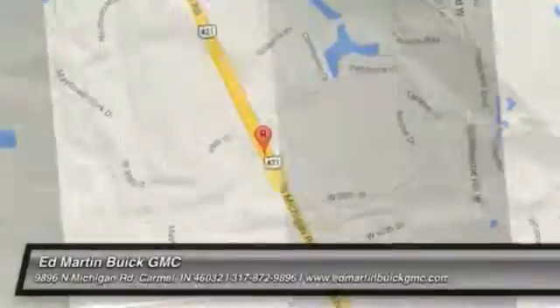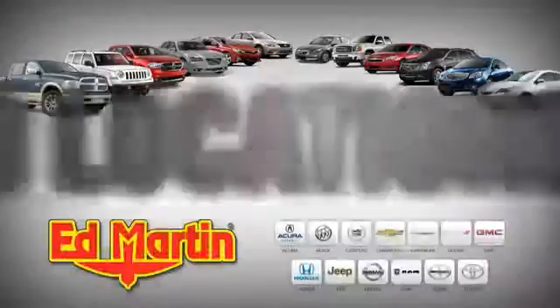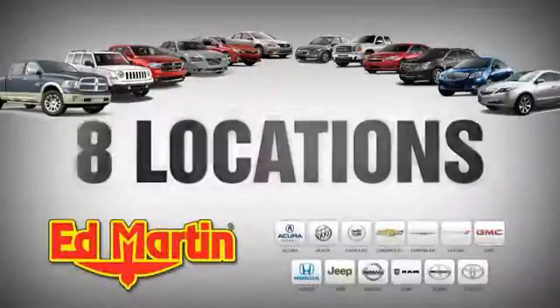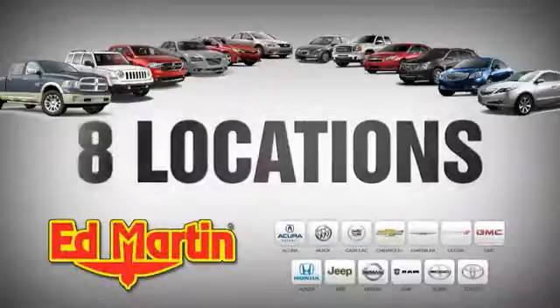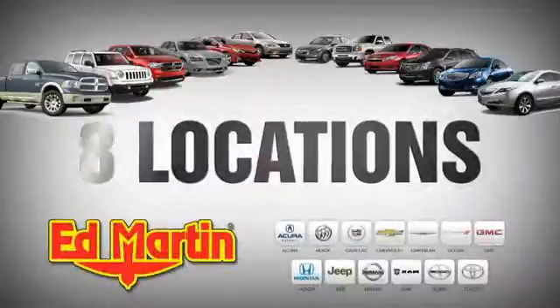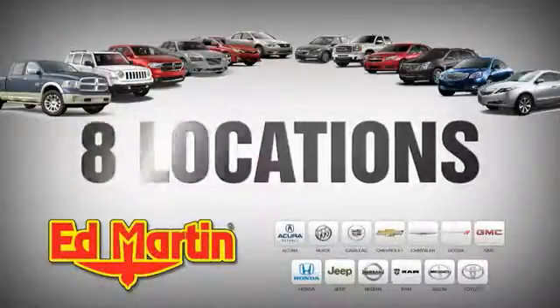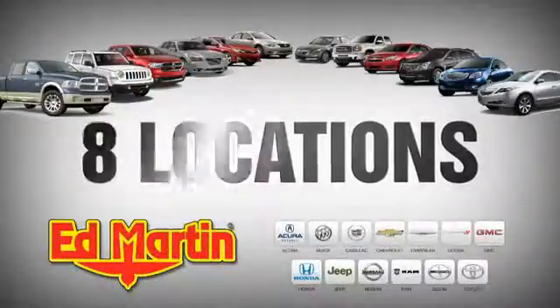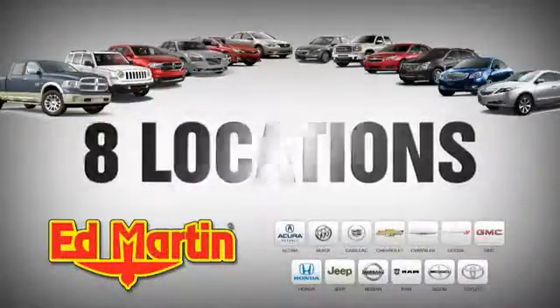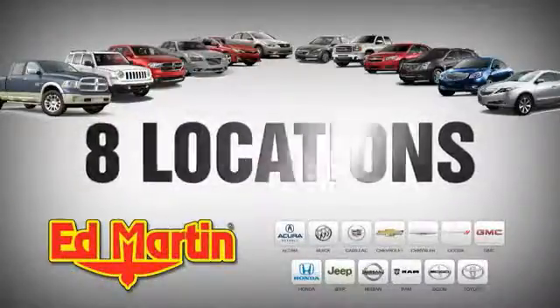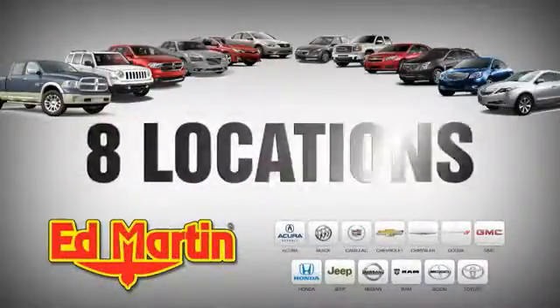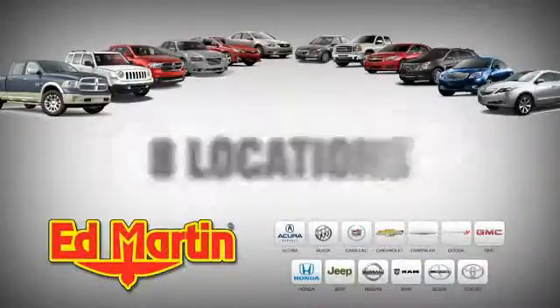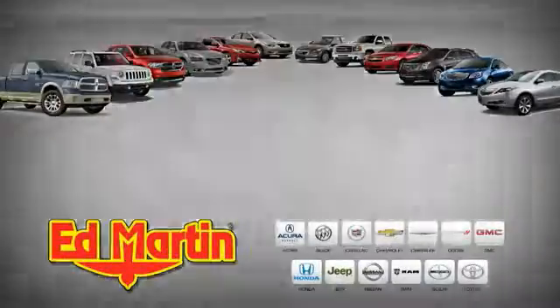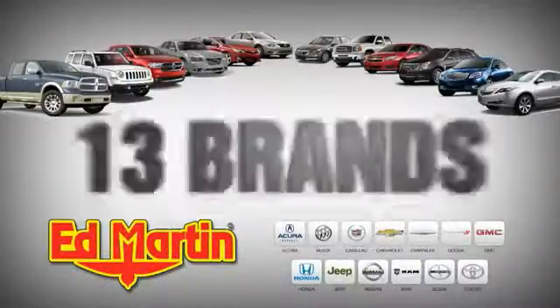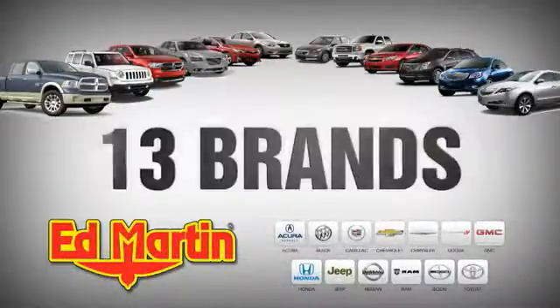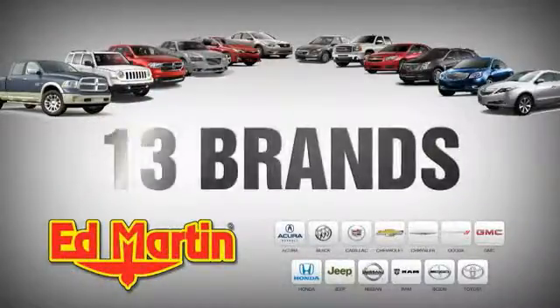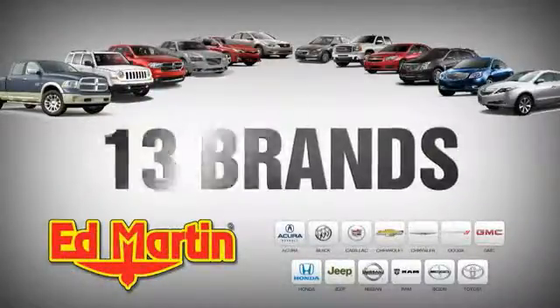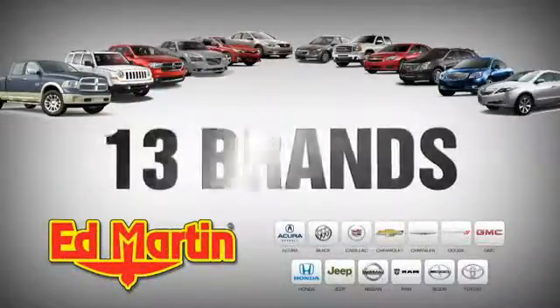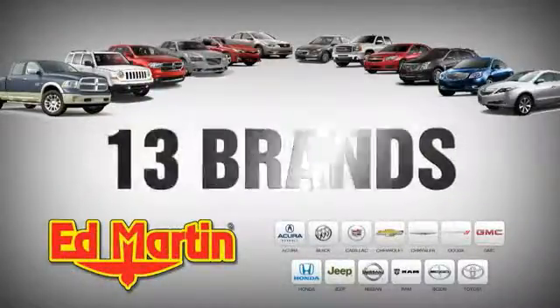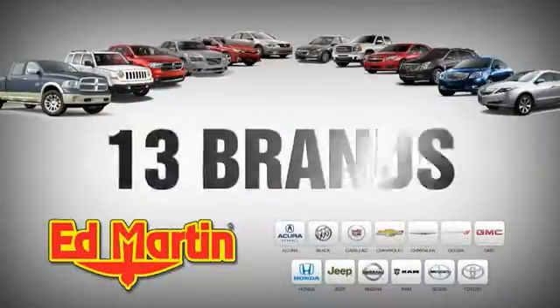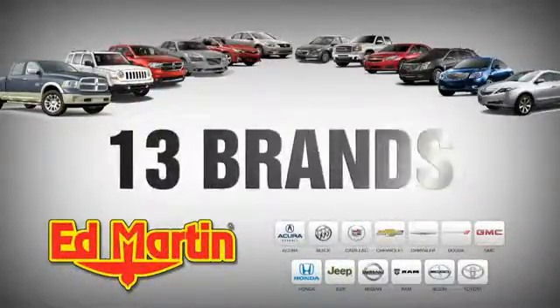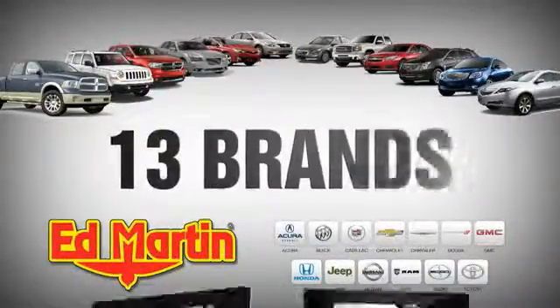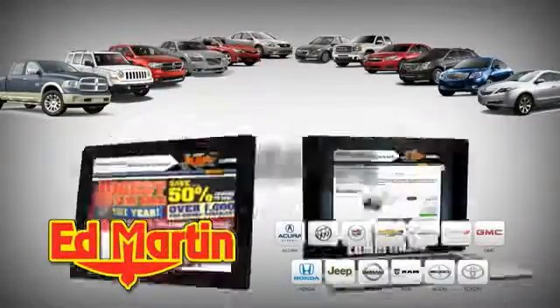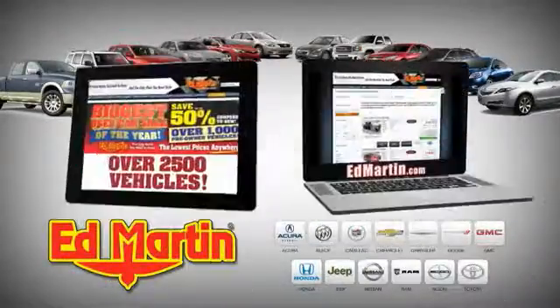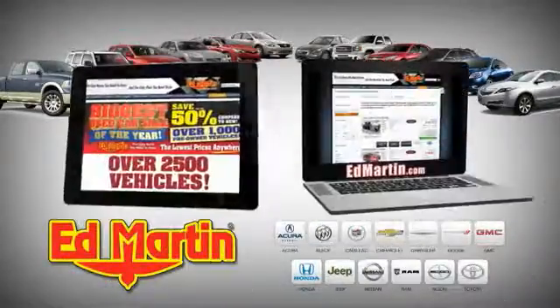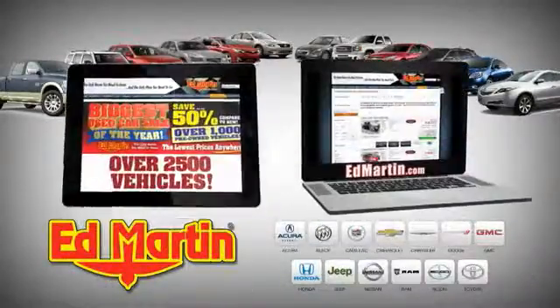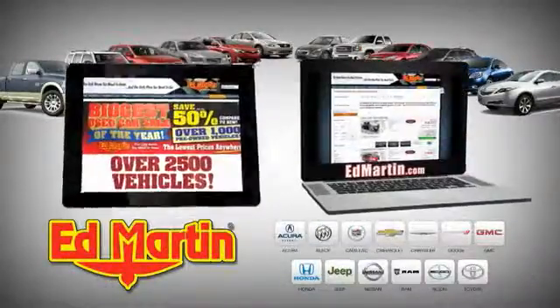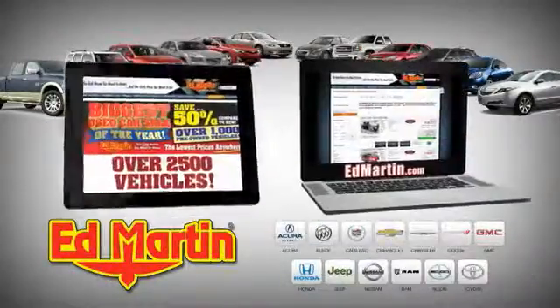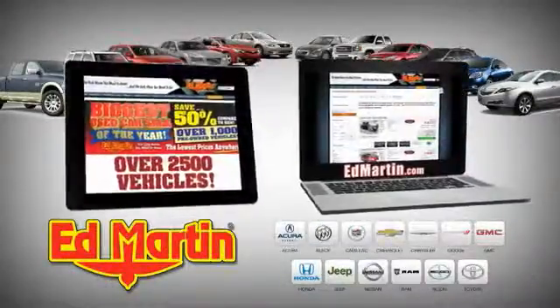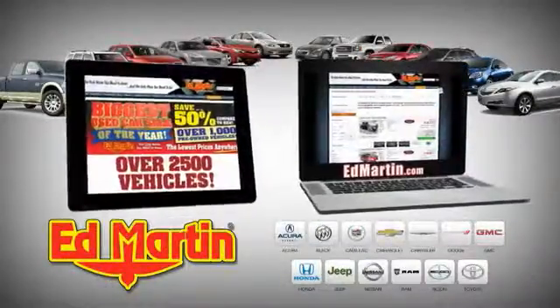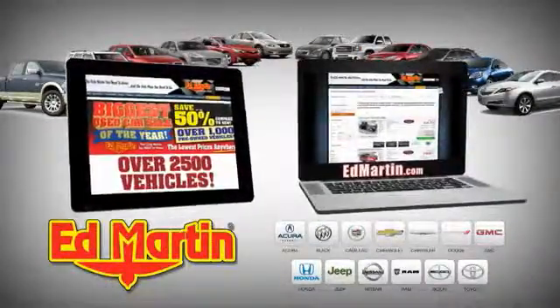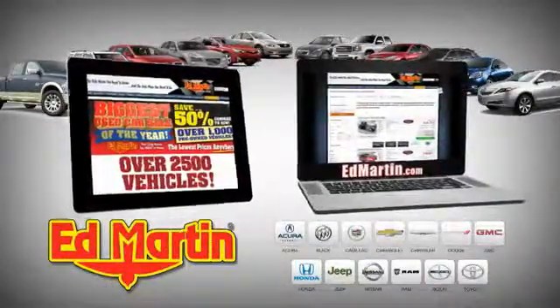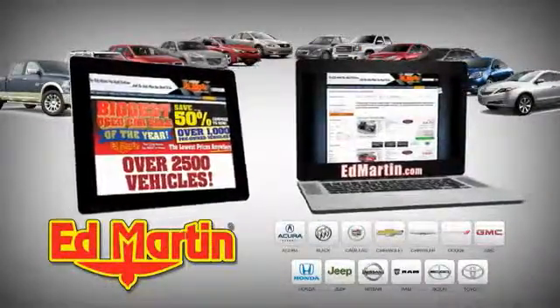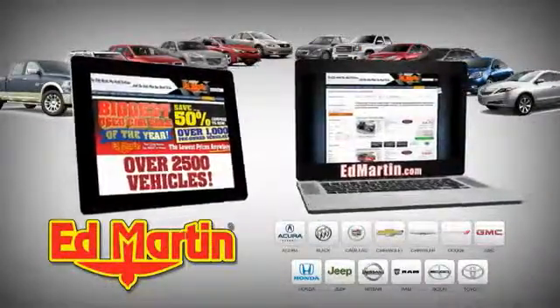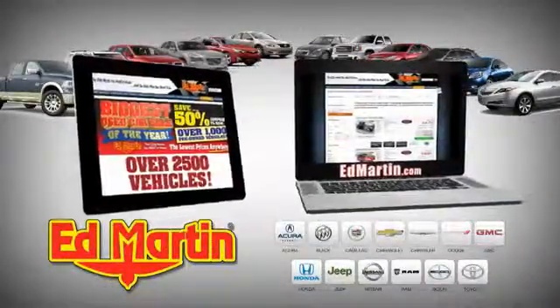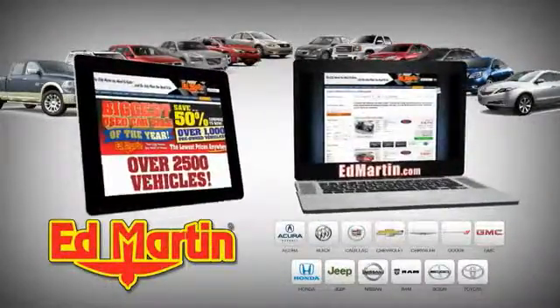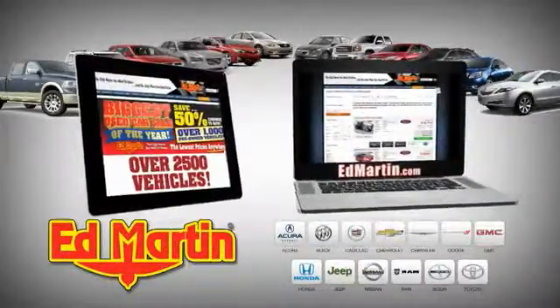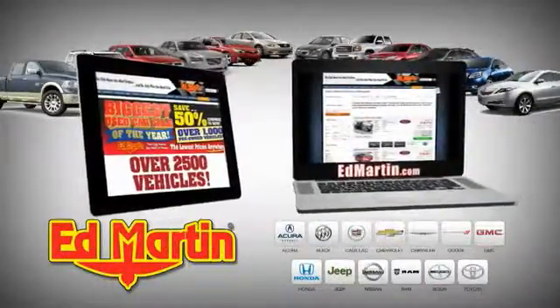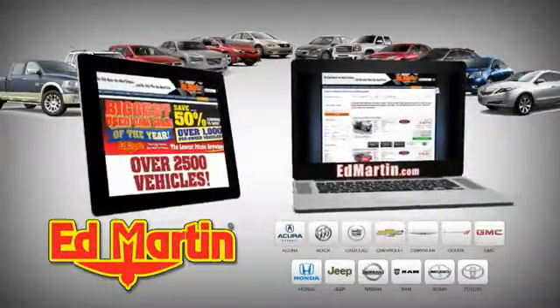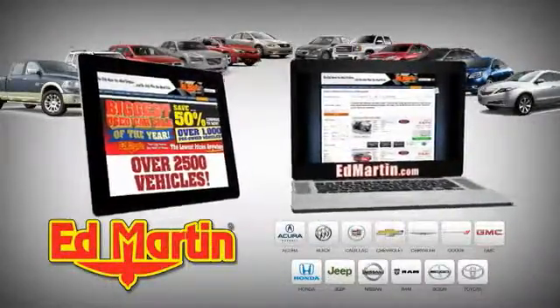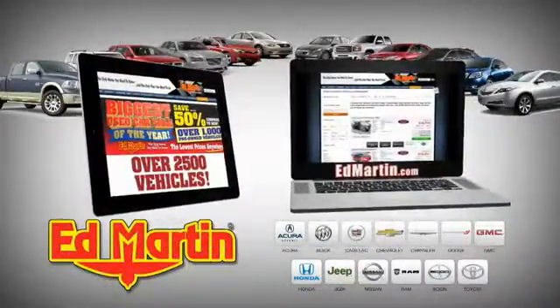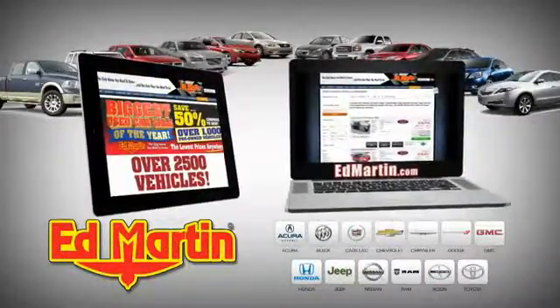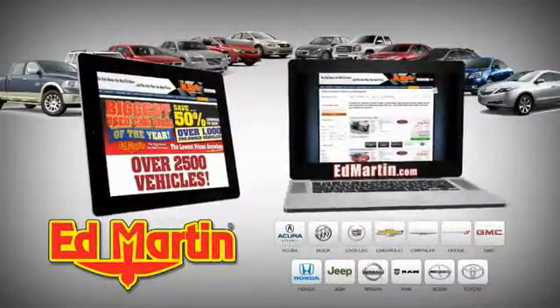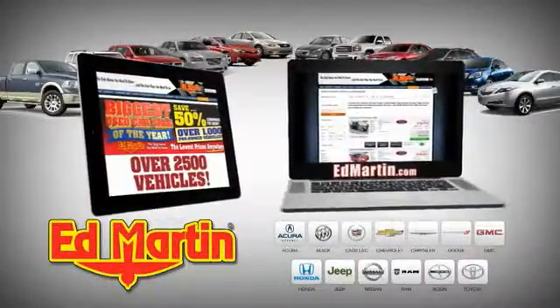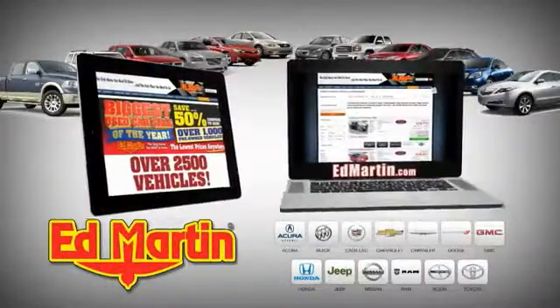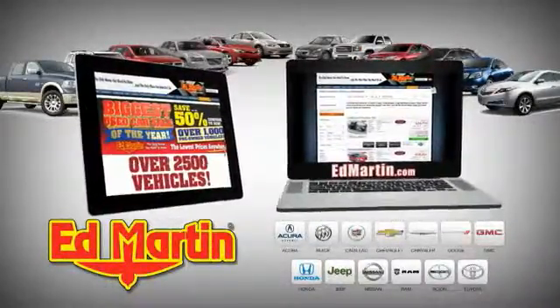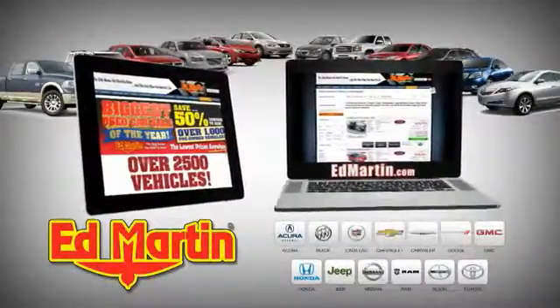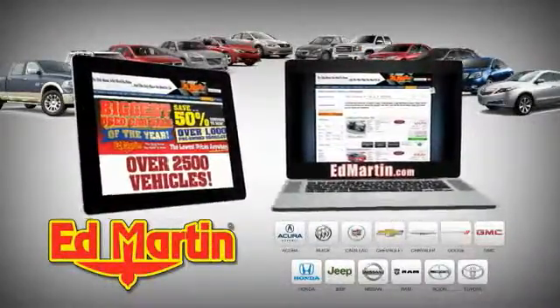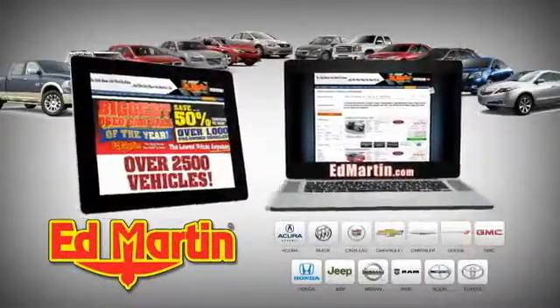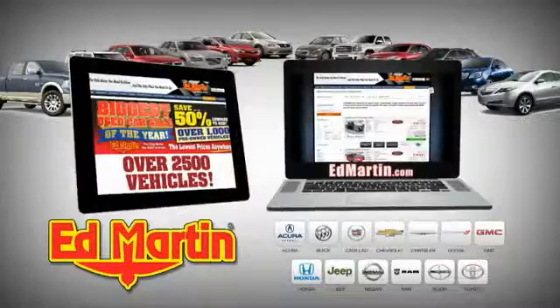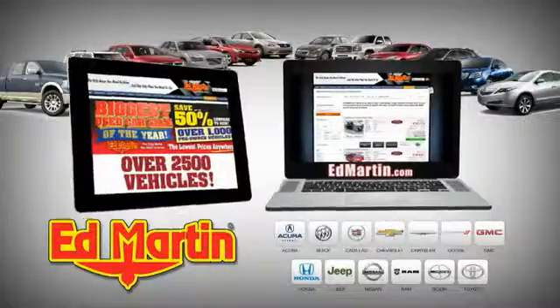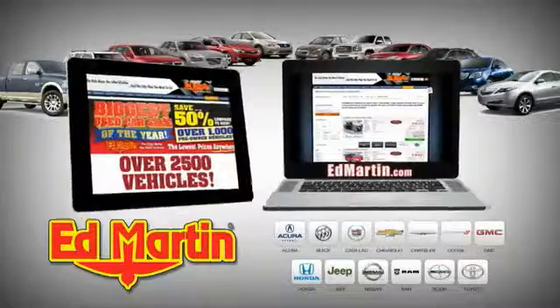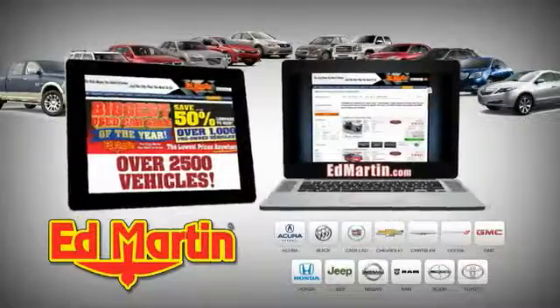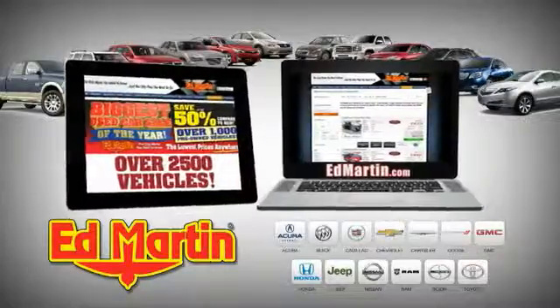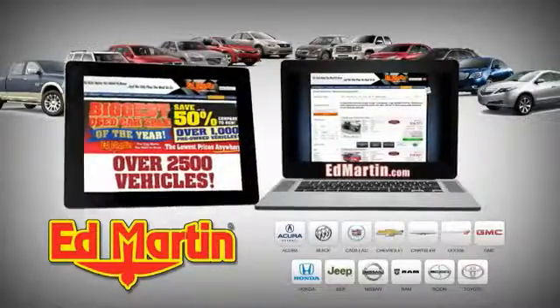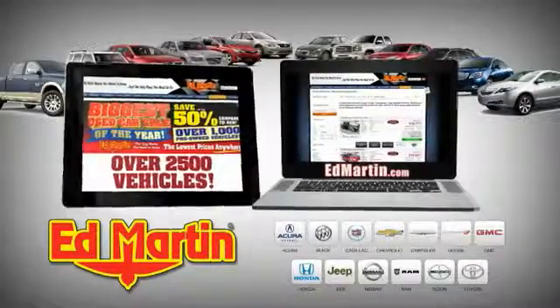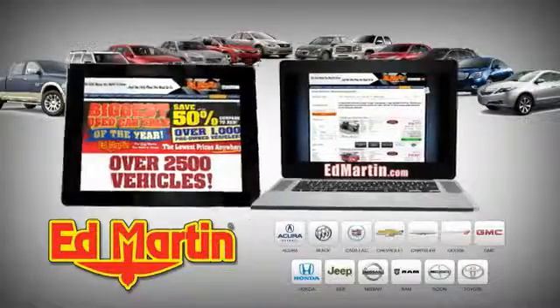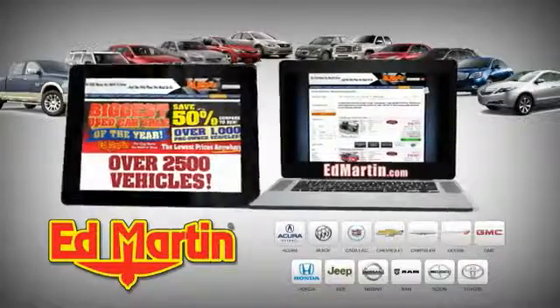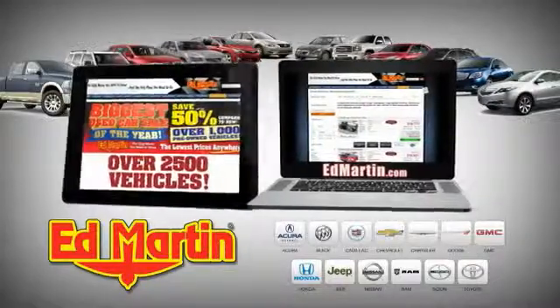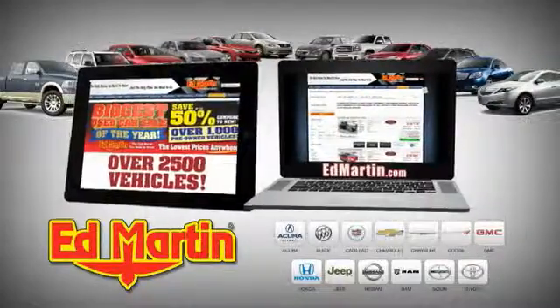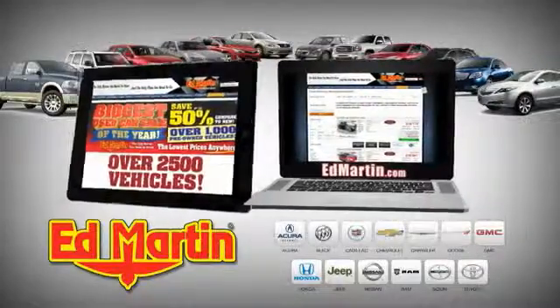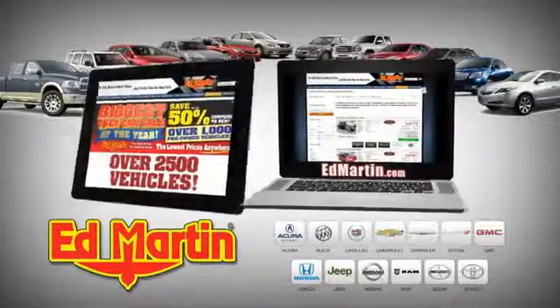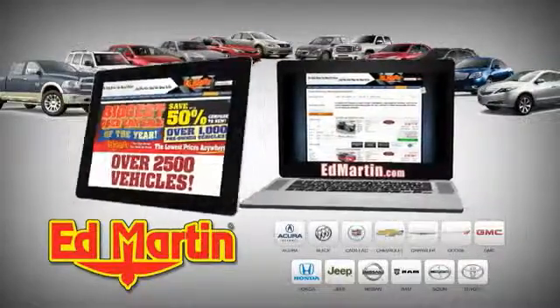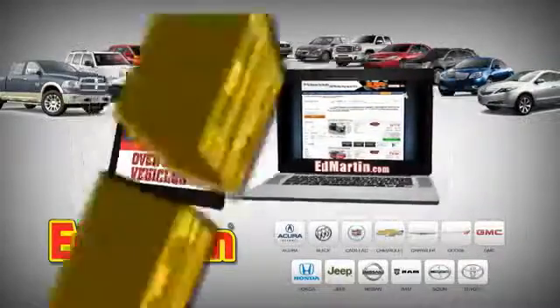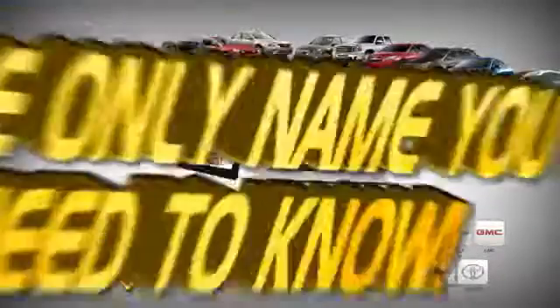8 locations, 13 brands, over 2,500 new and used vehicles online at edmartin.com.